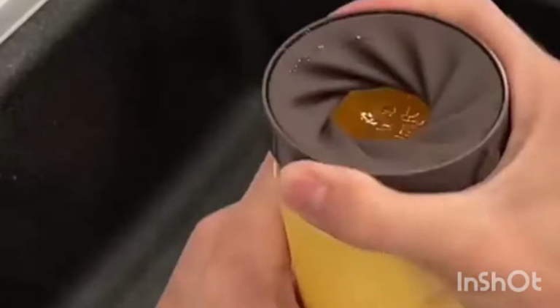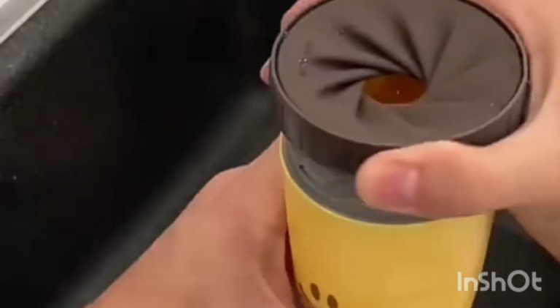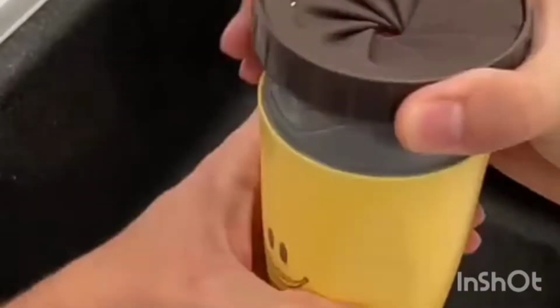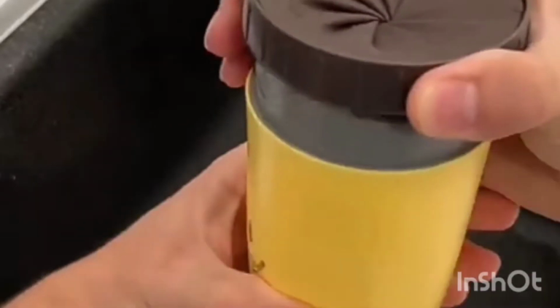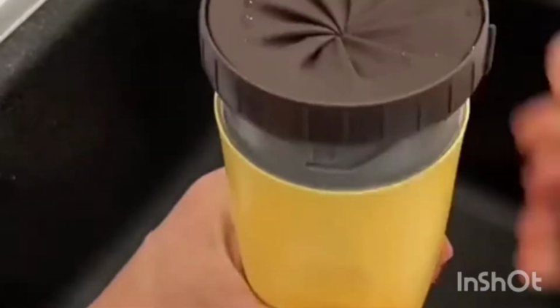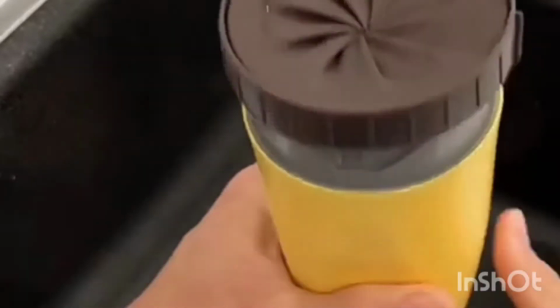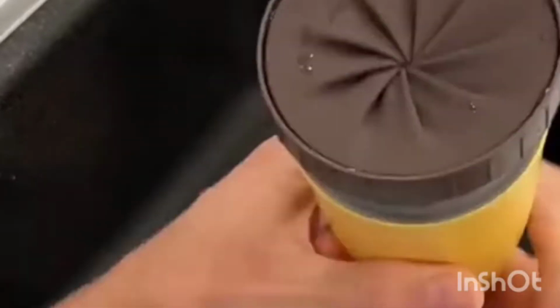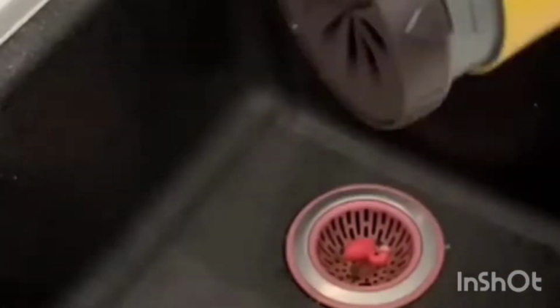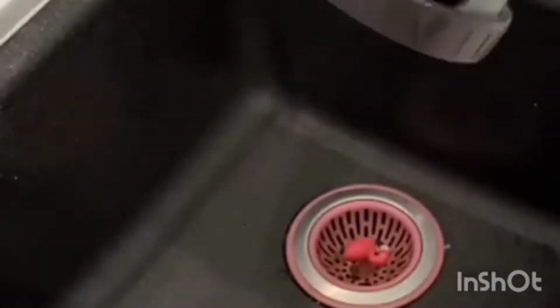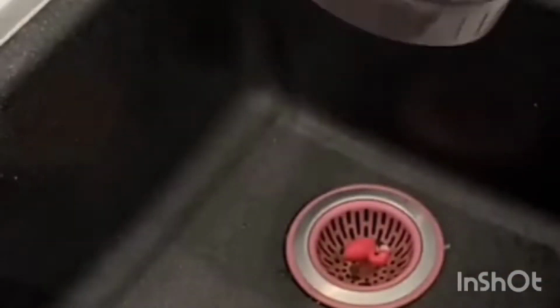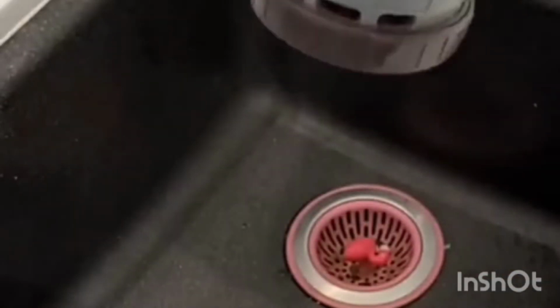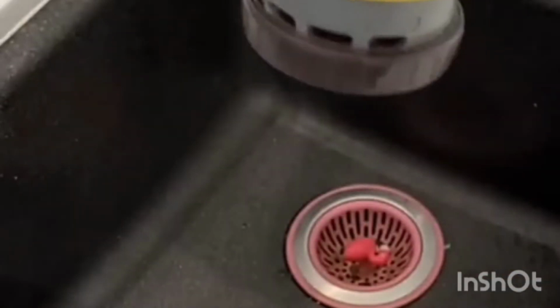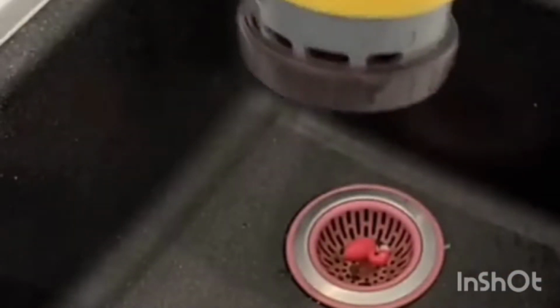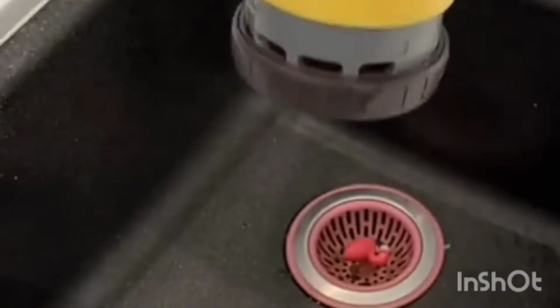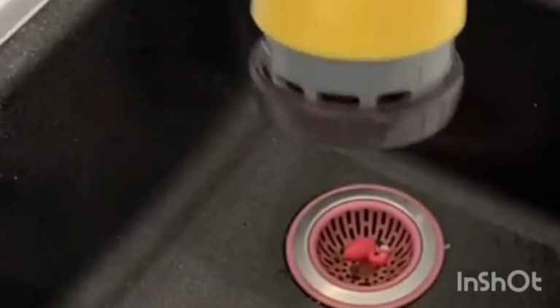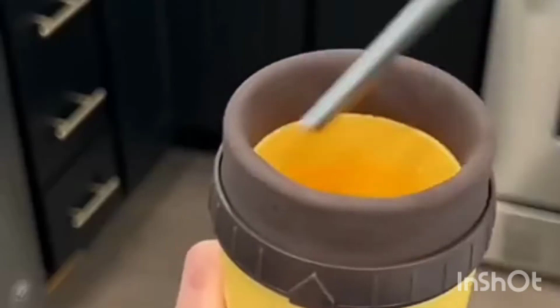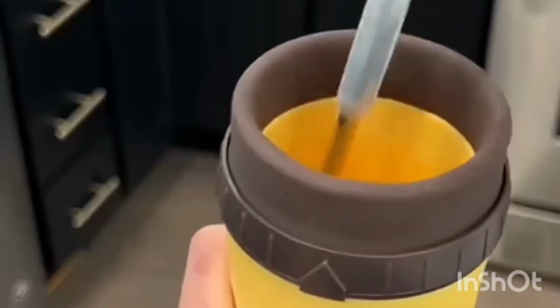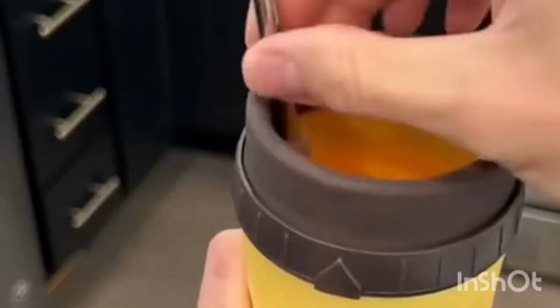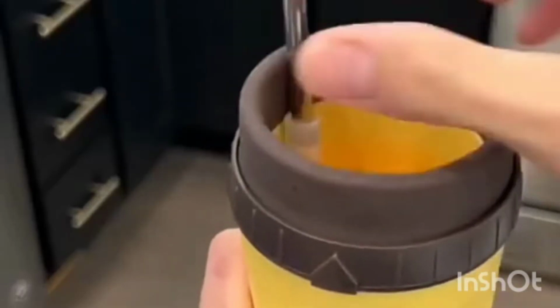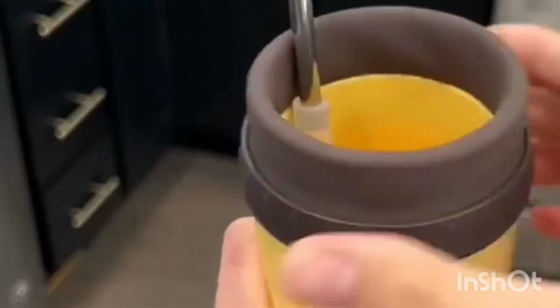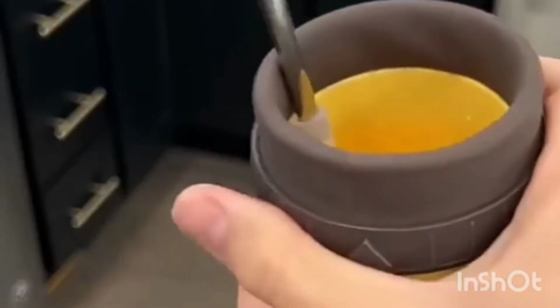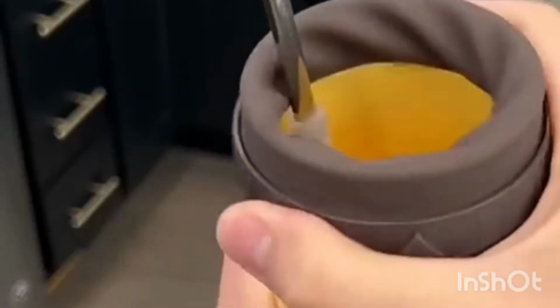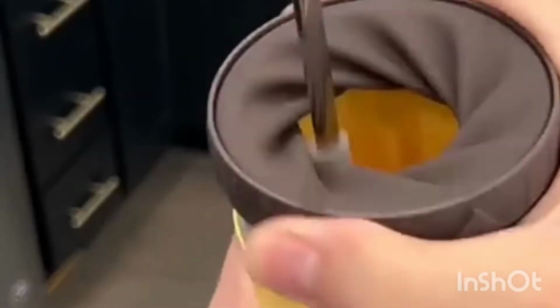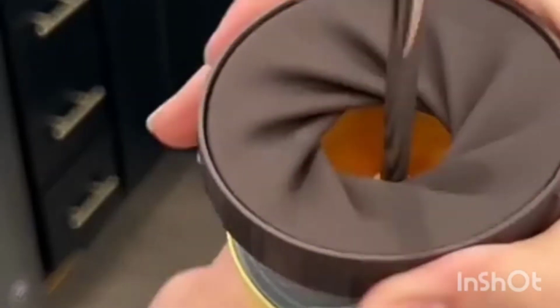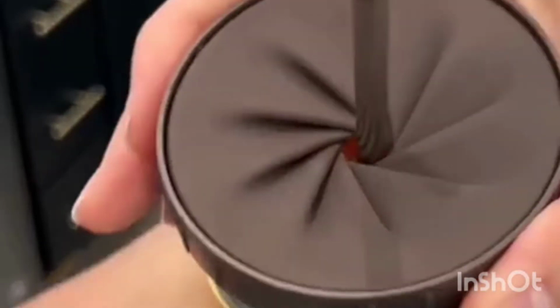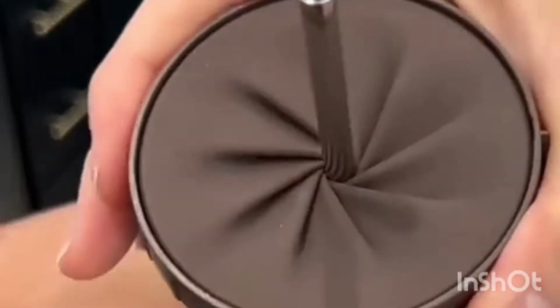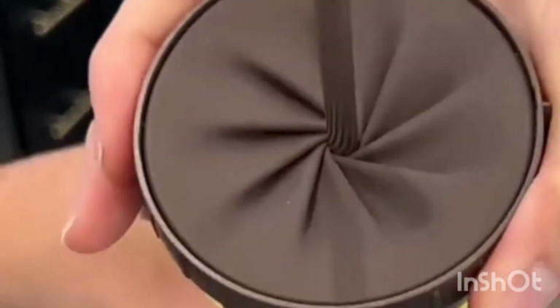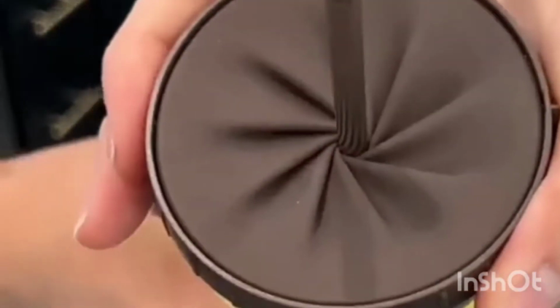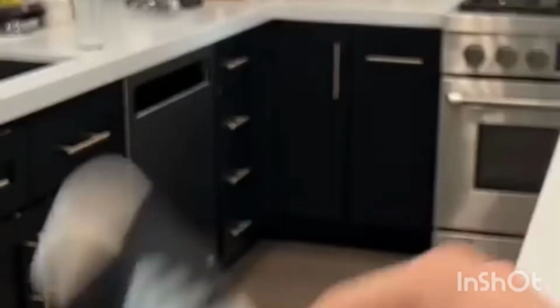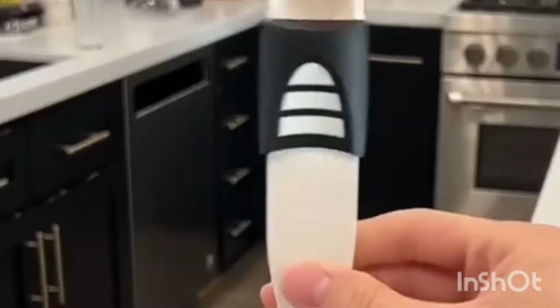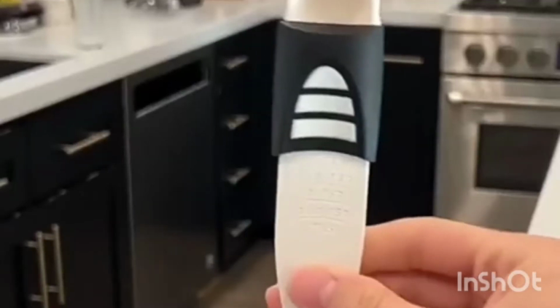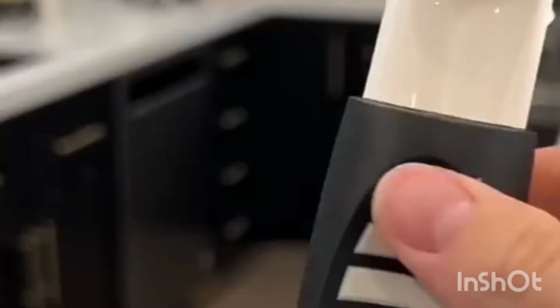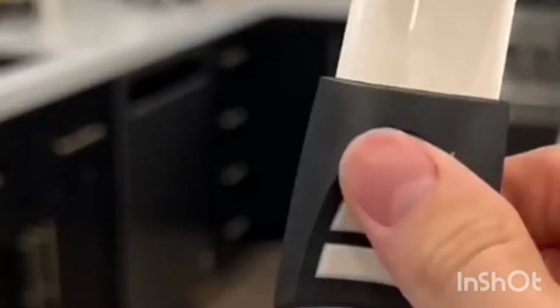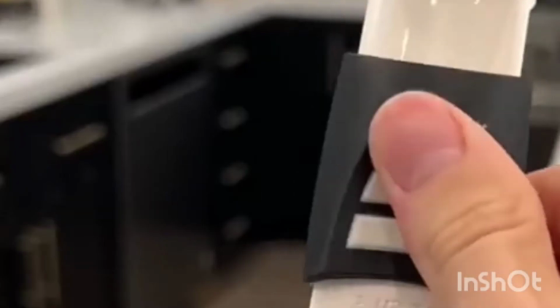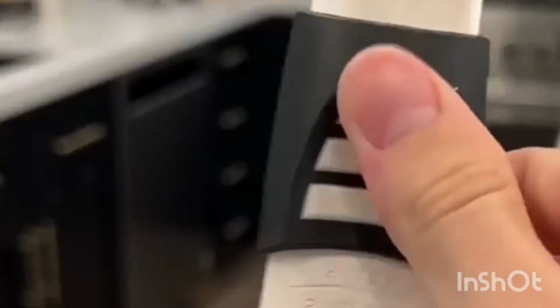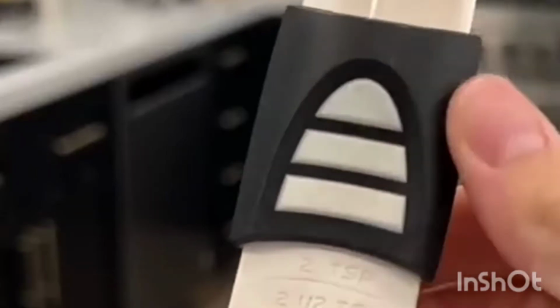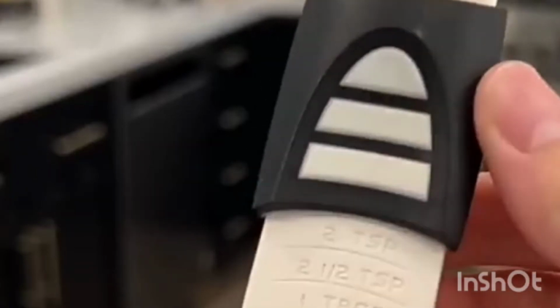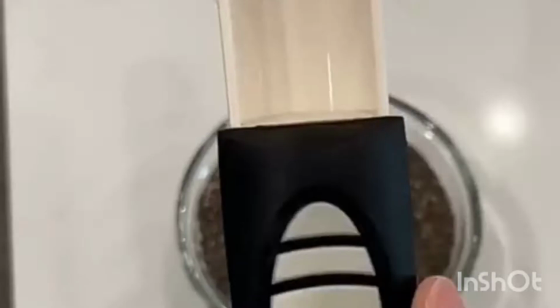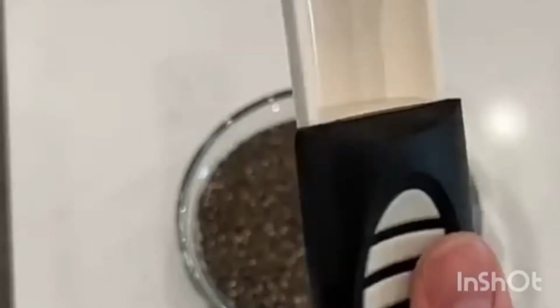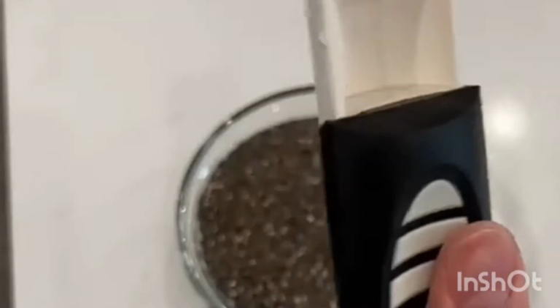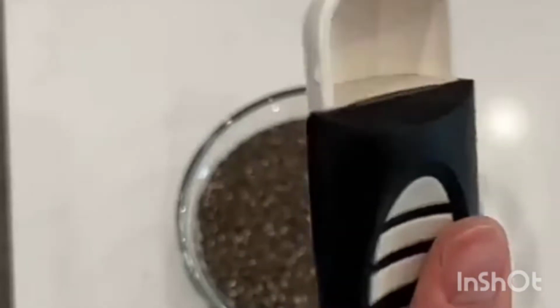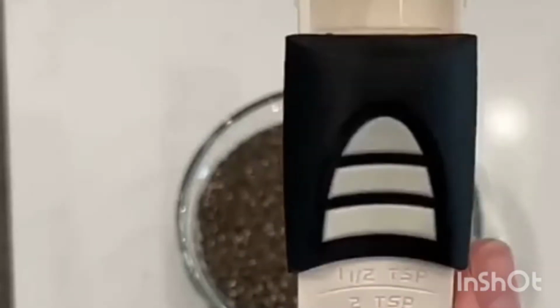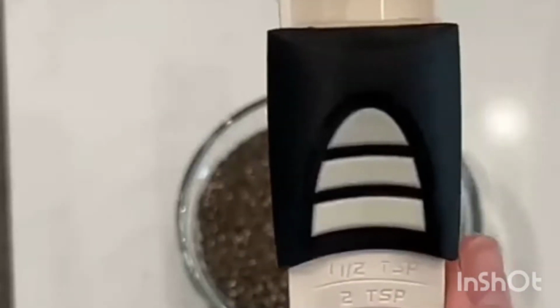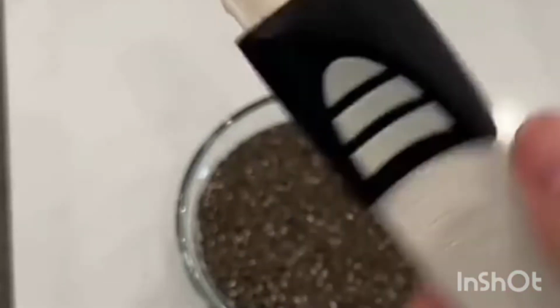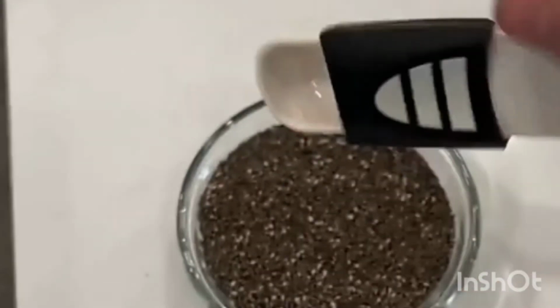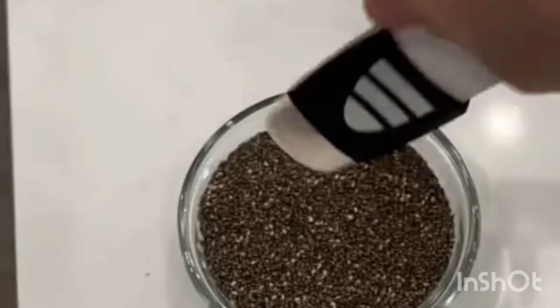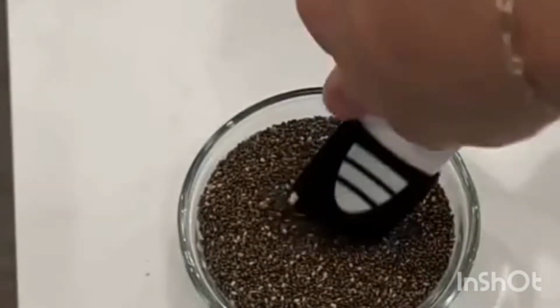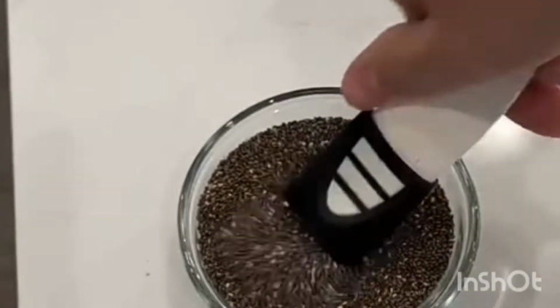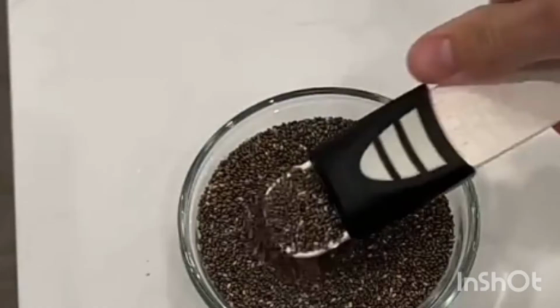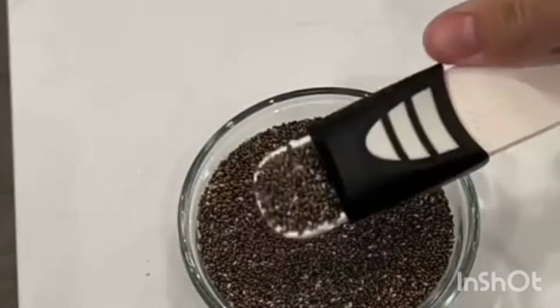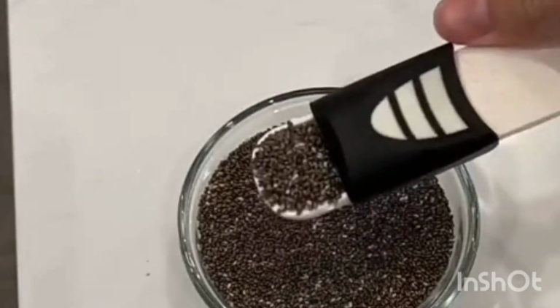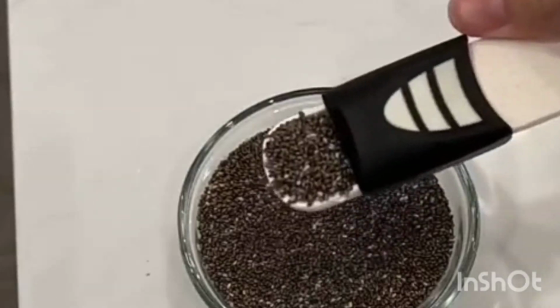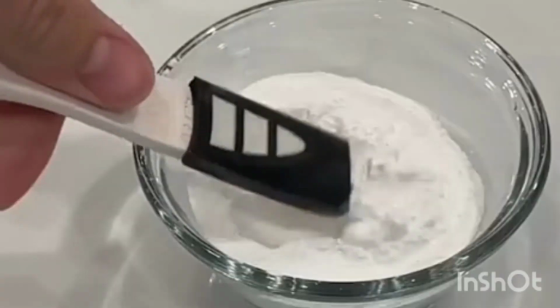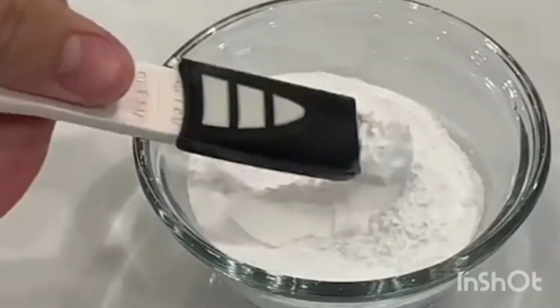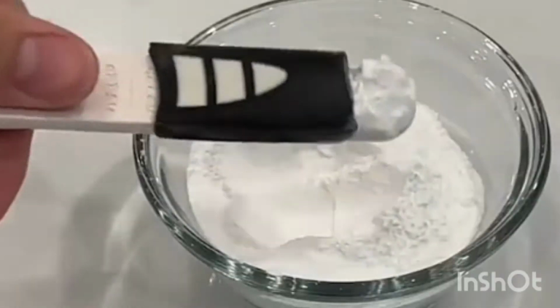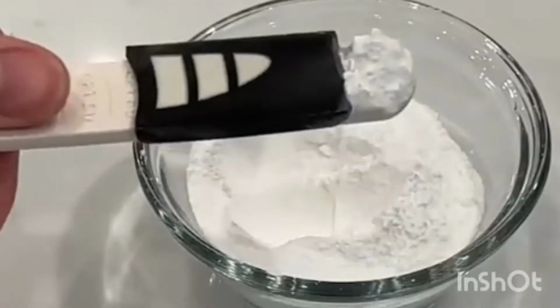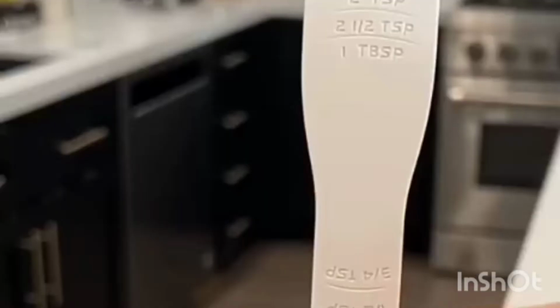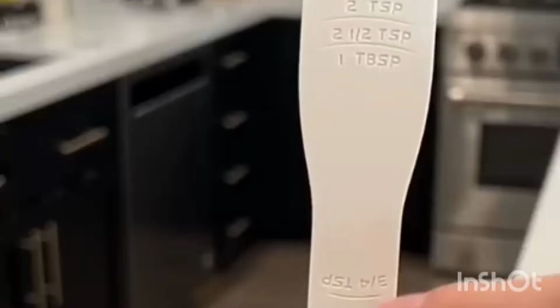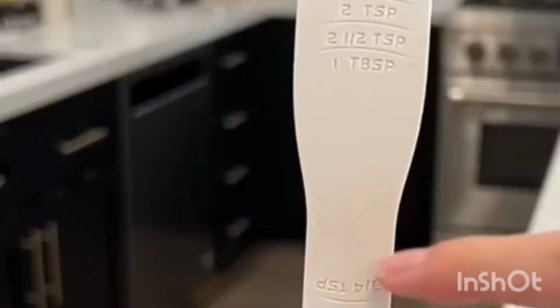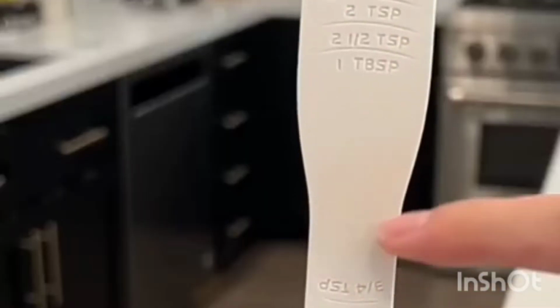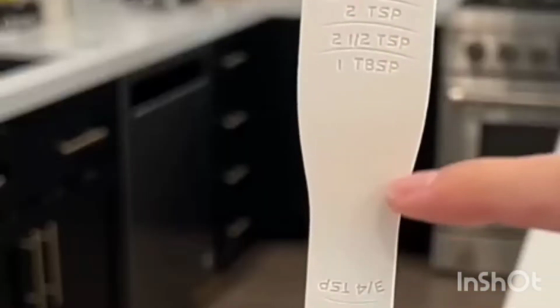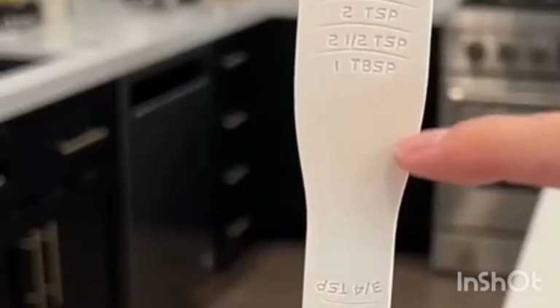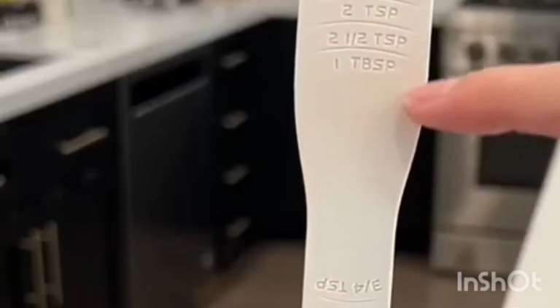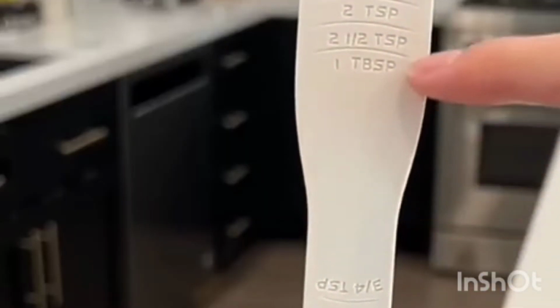It stops liquid from falling out, and it also comes with a straw. This measuring spoon is adjustable, so it's perfect for cooking, and it has nine different measurements.